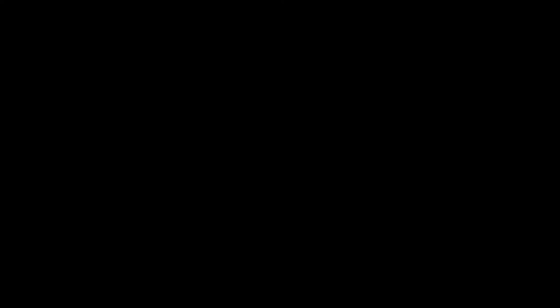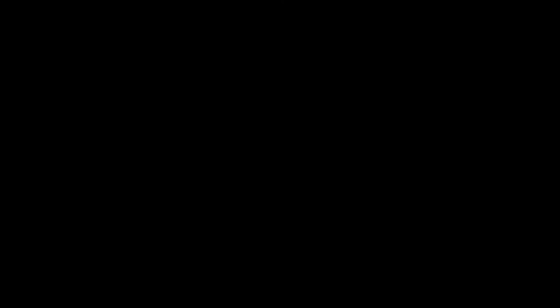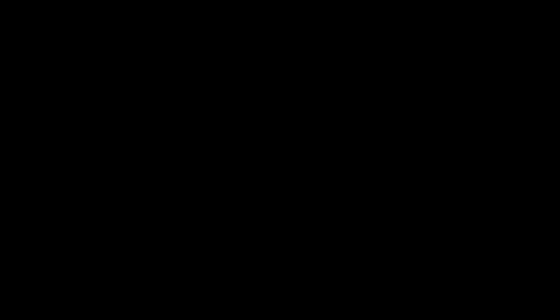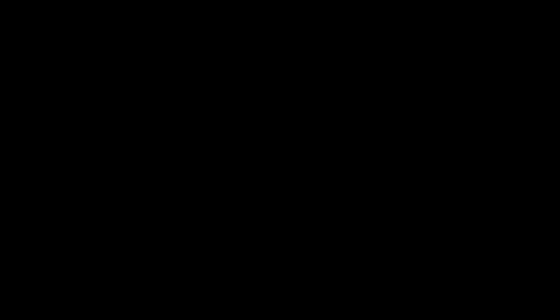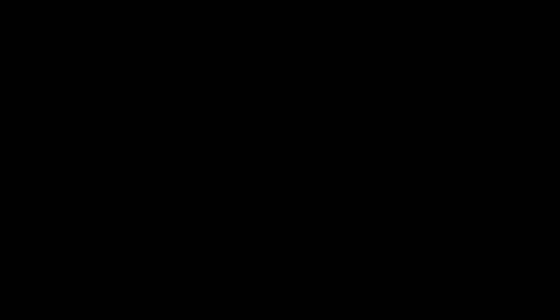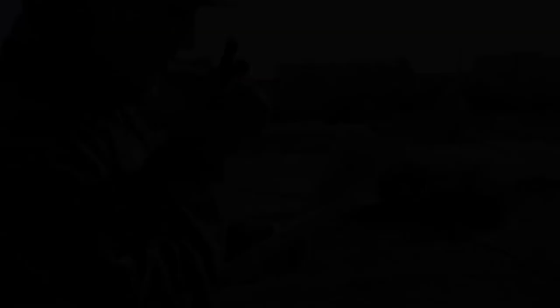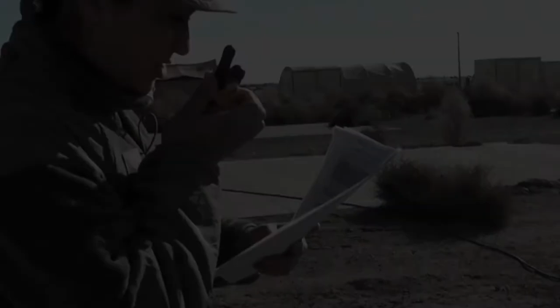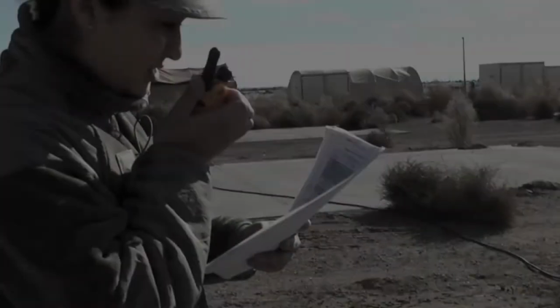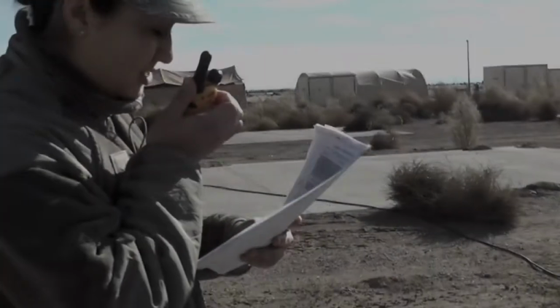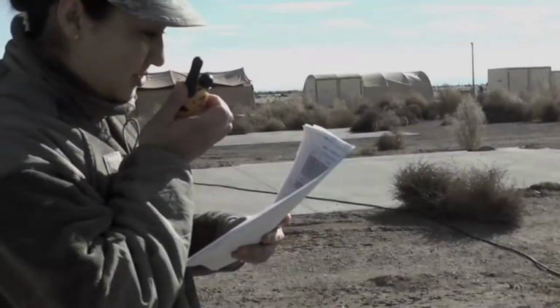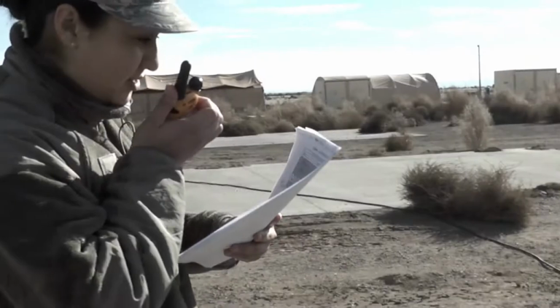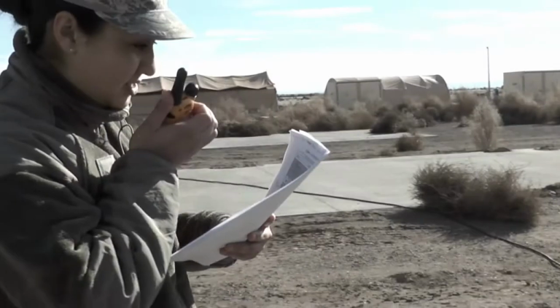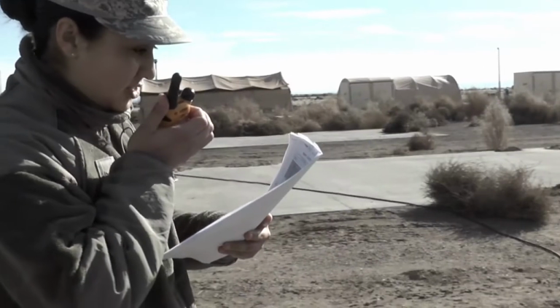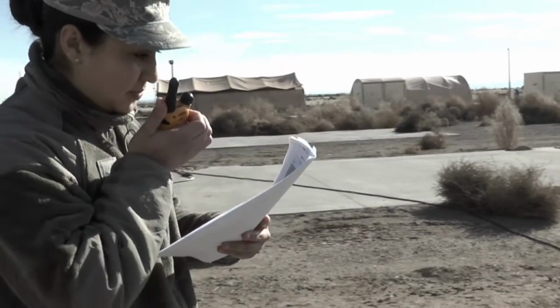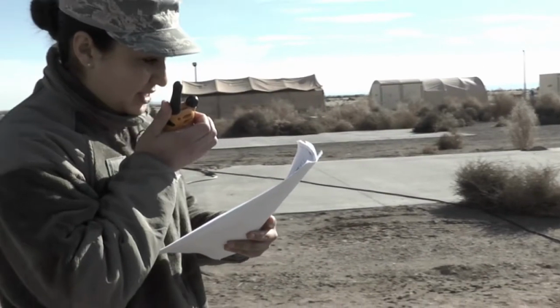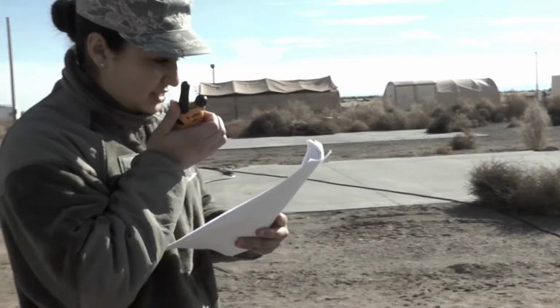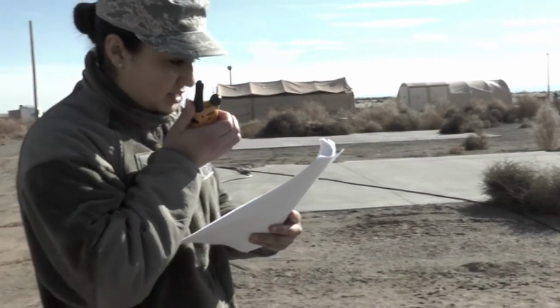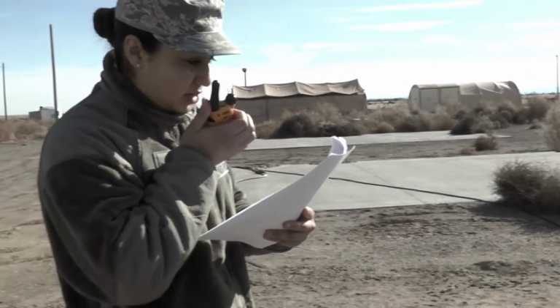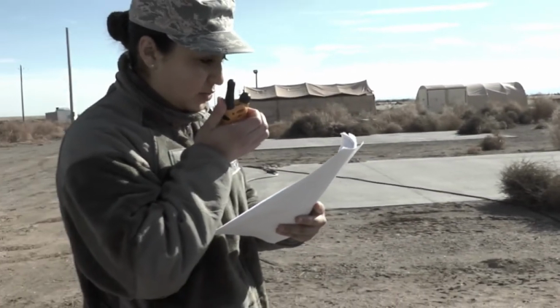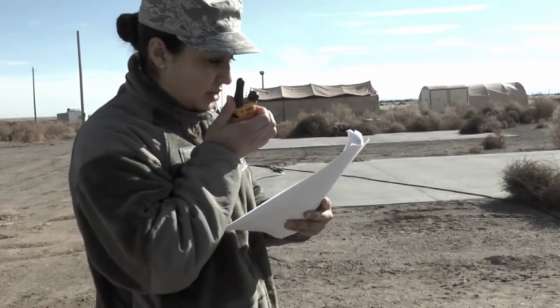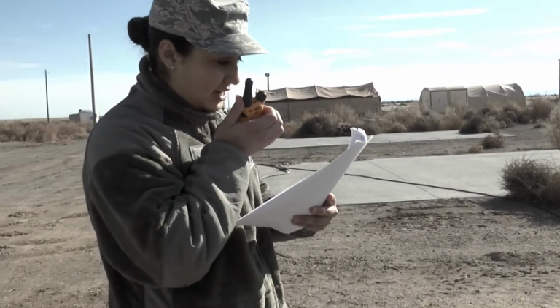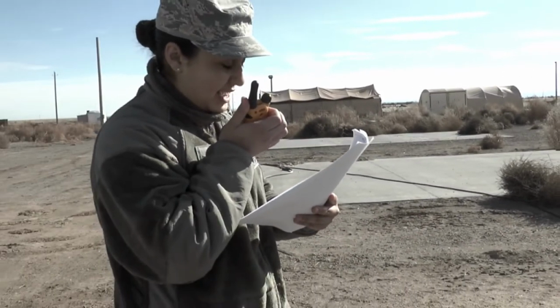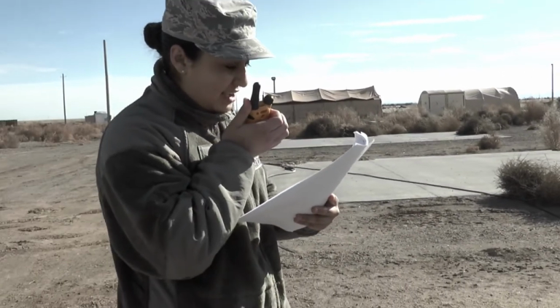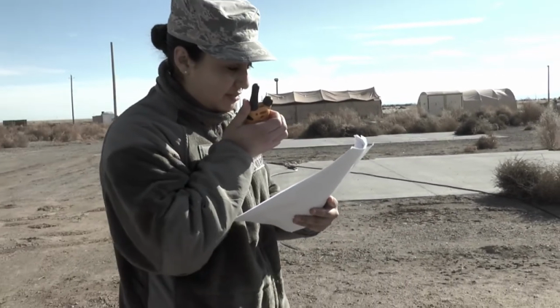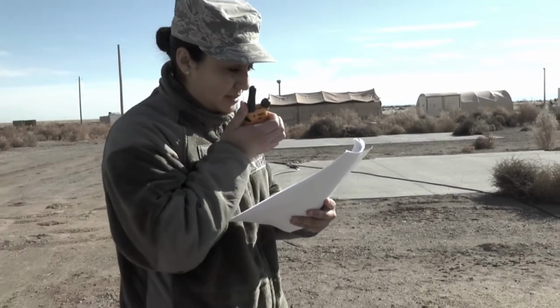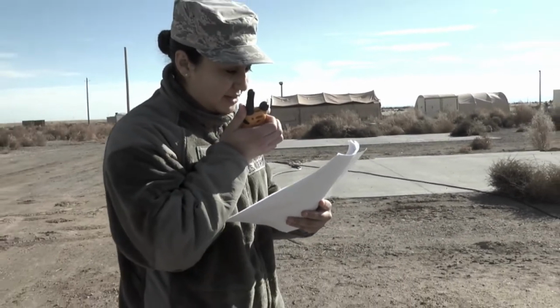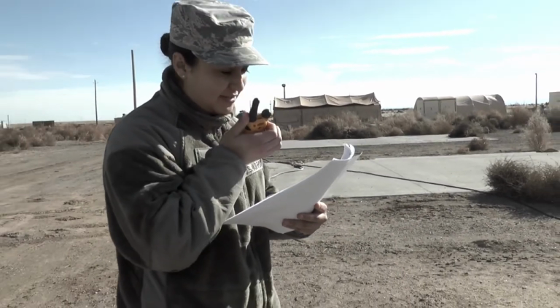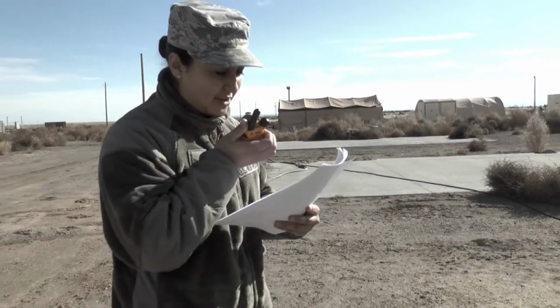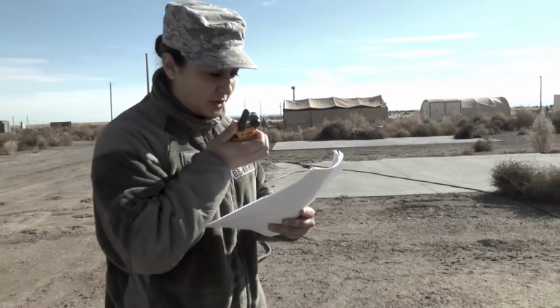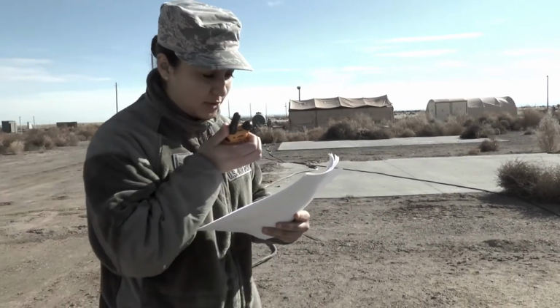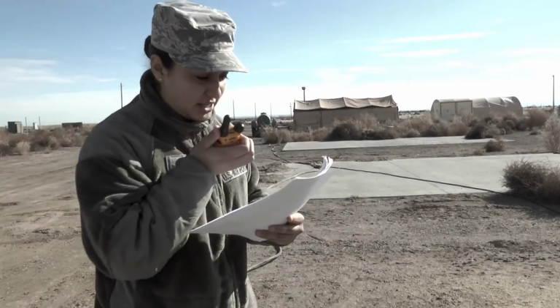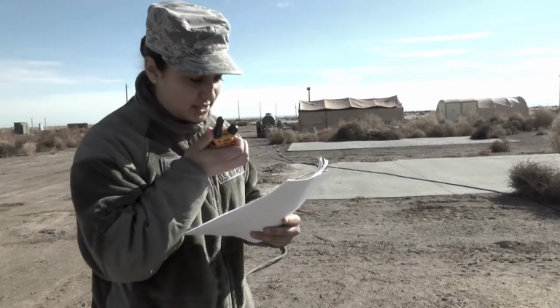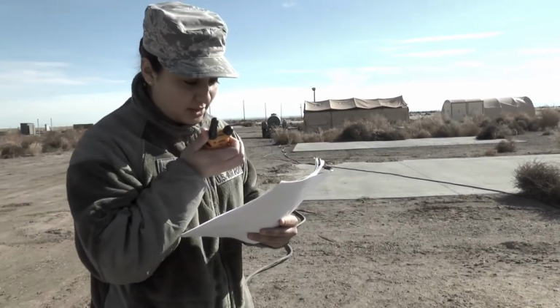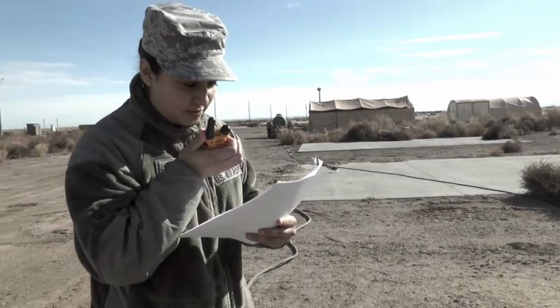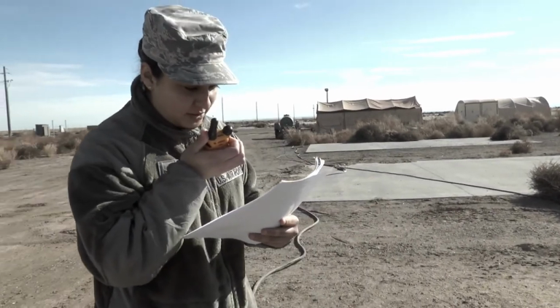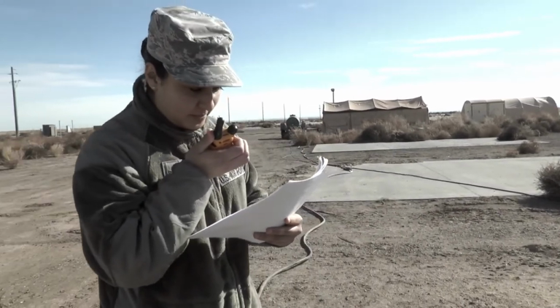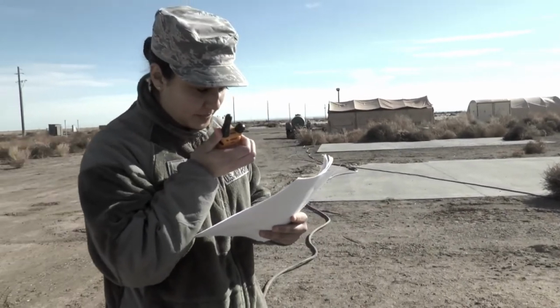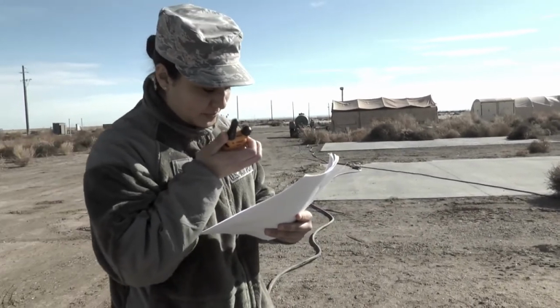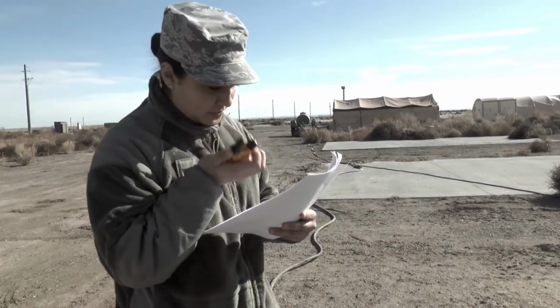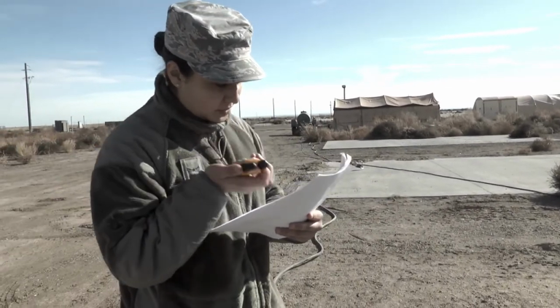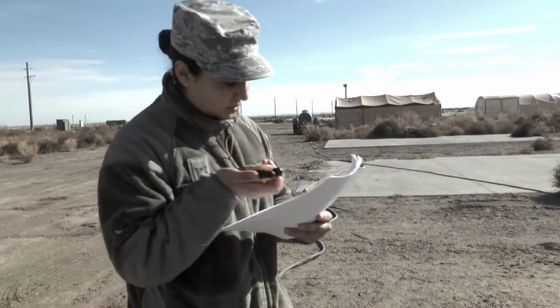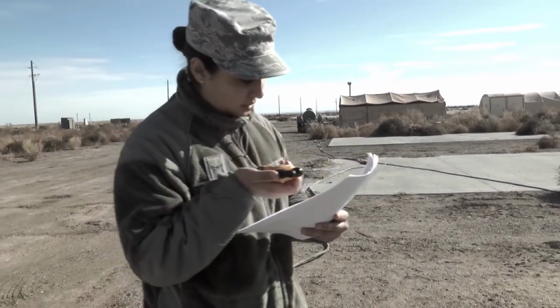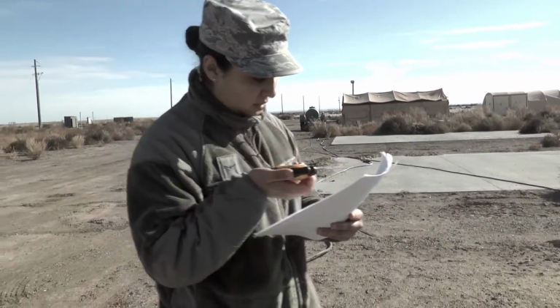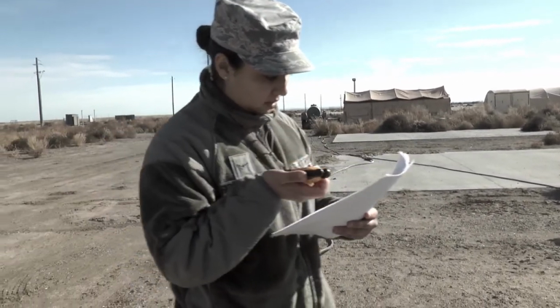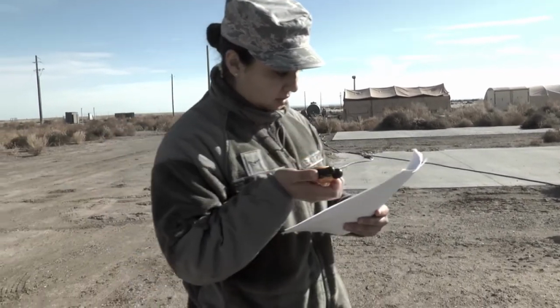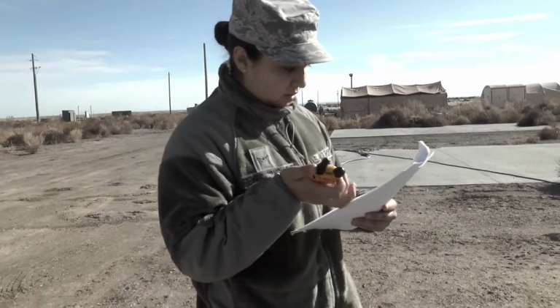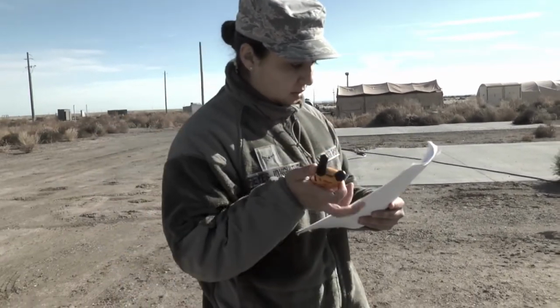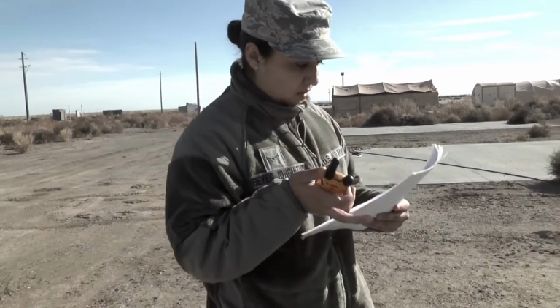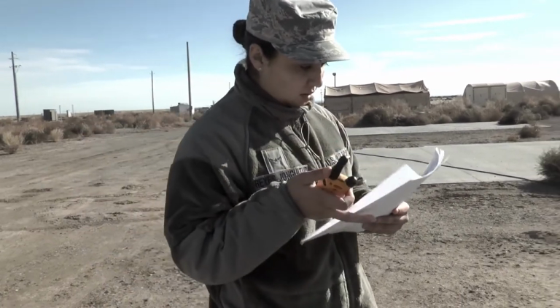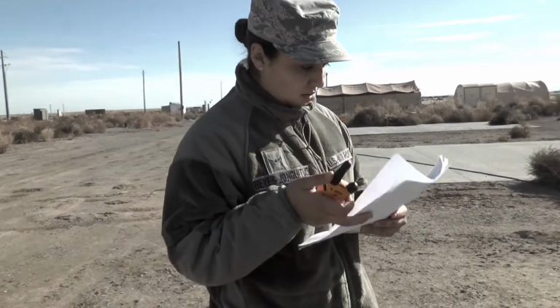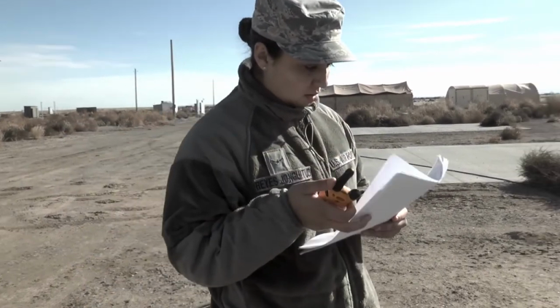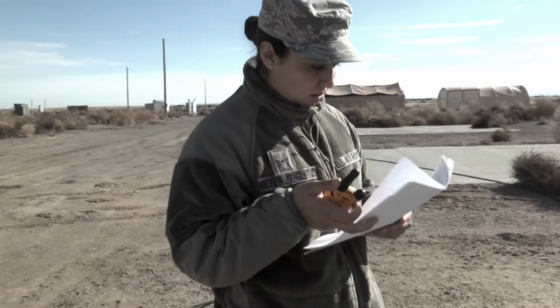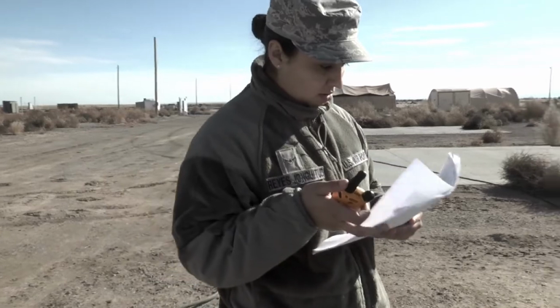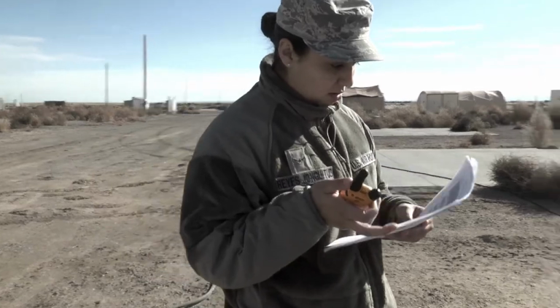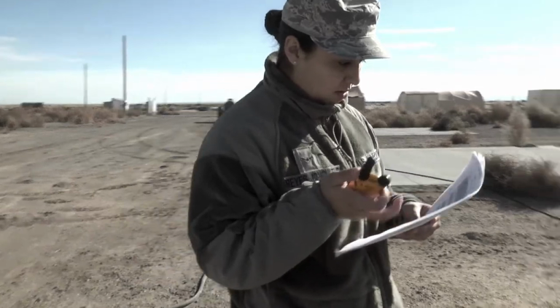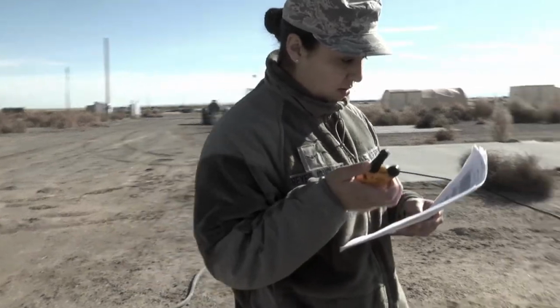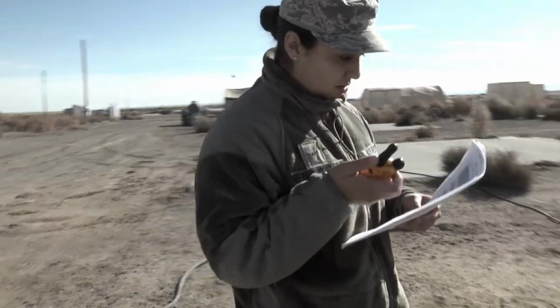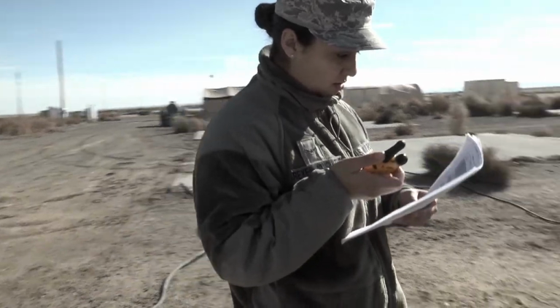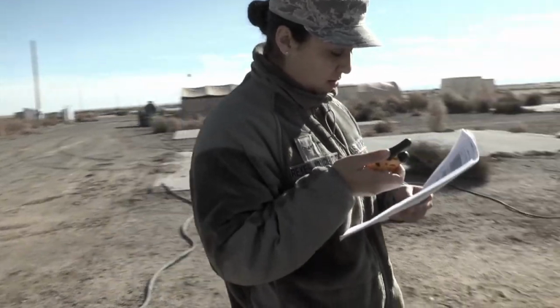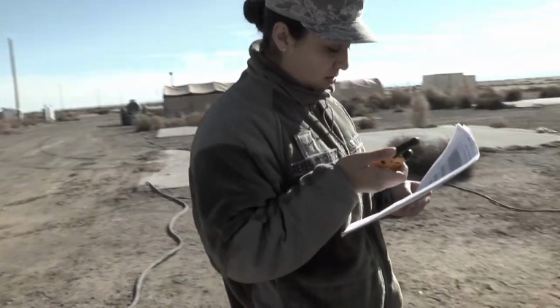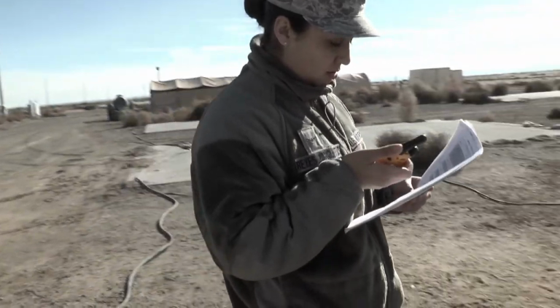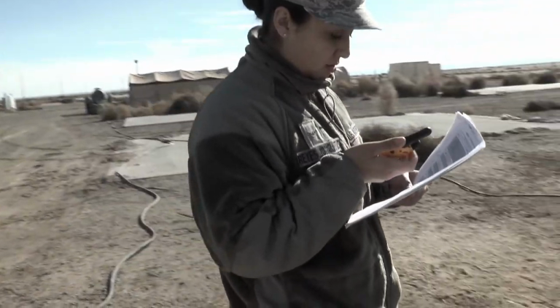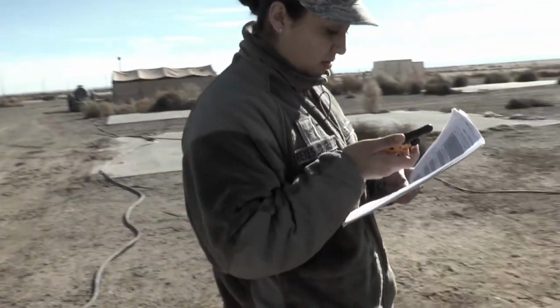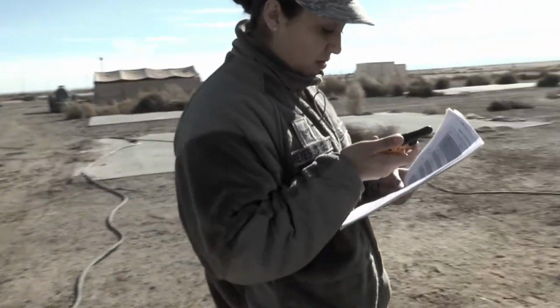Panther 32, this is Blade 01. I have a medevac request, over. Blade 01, this is Panther 32, send it.